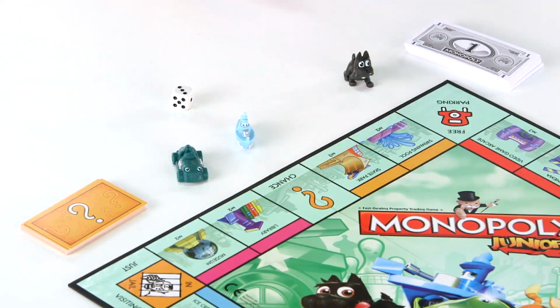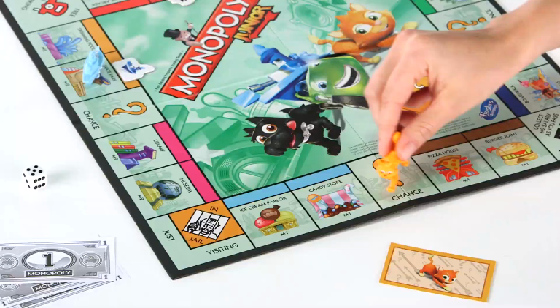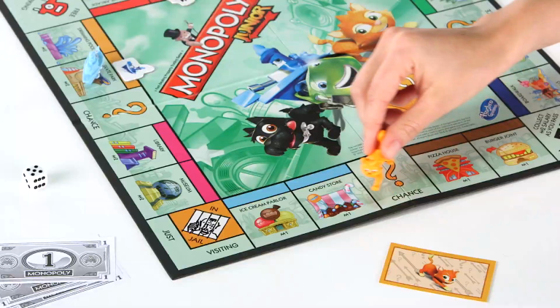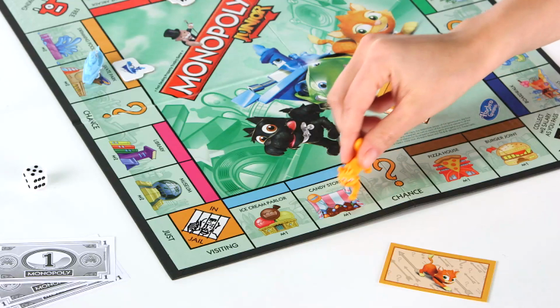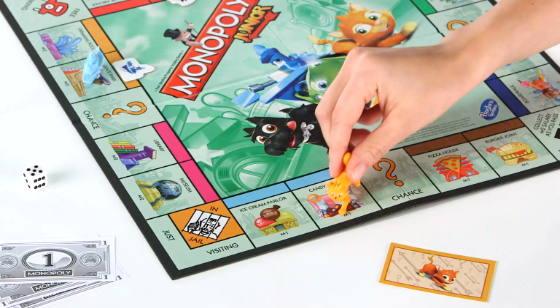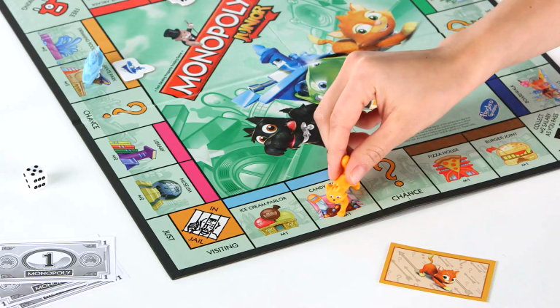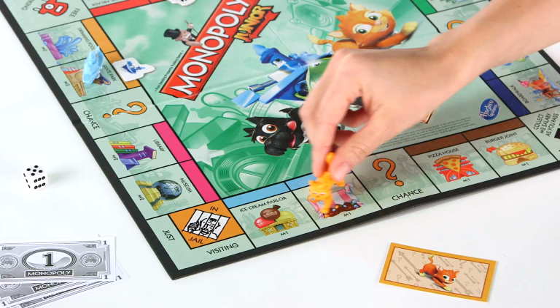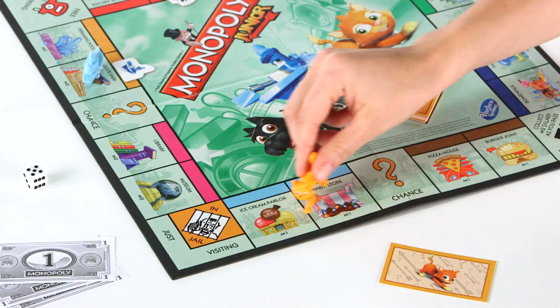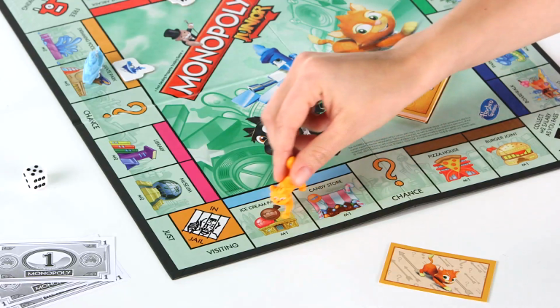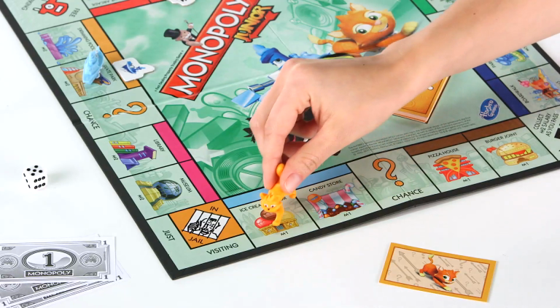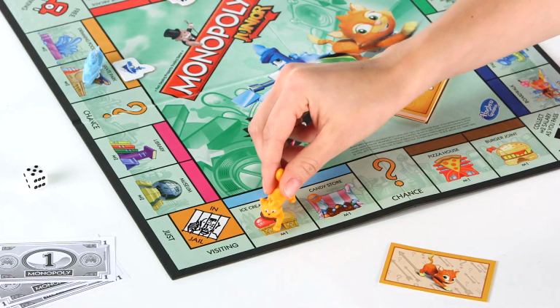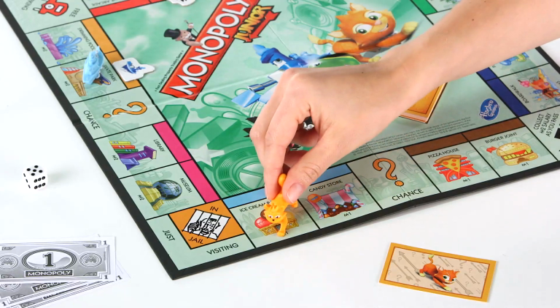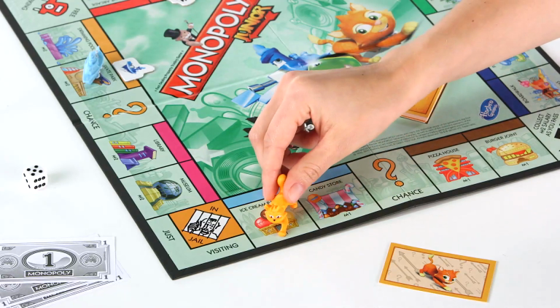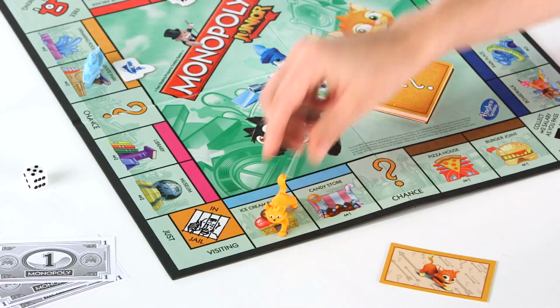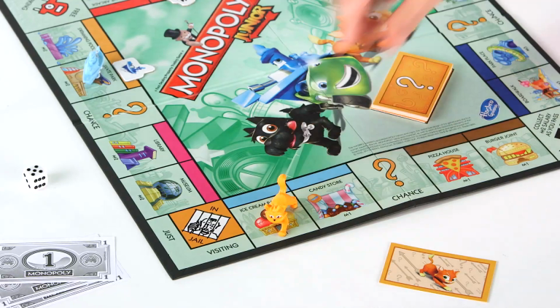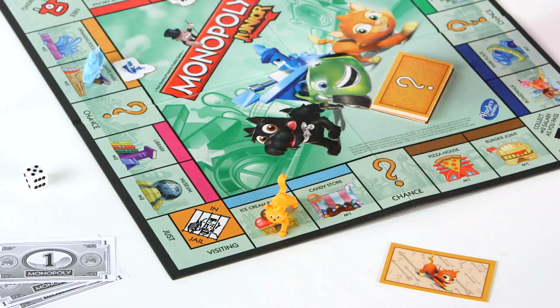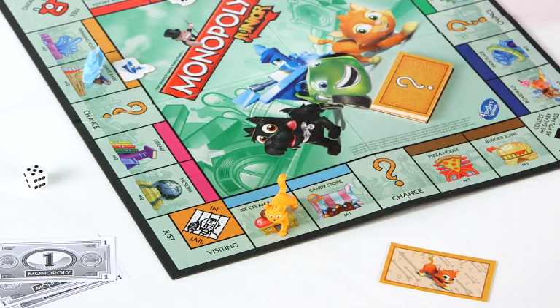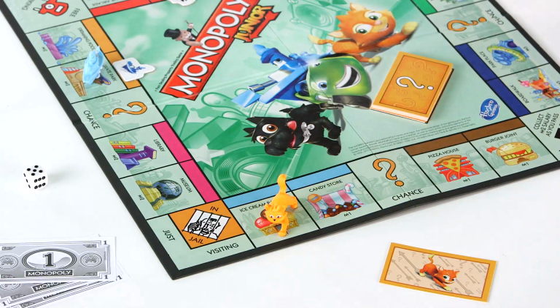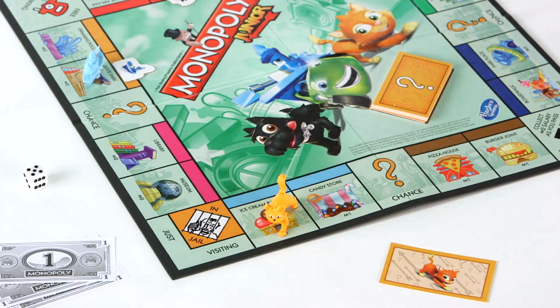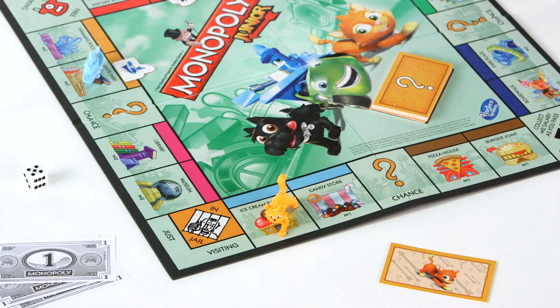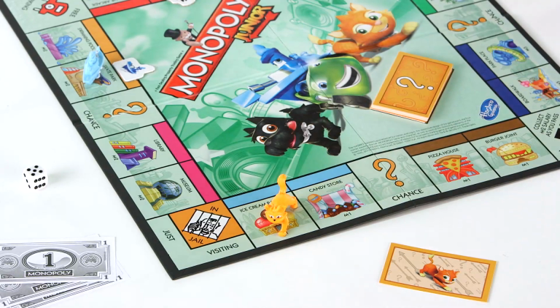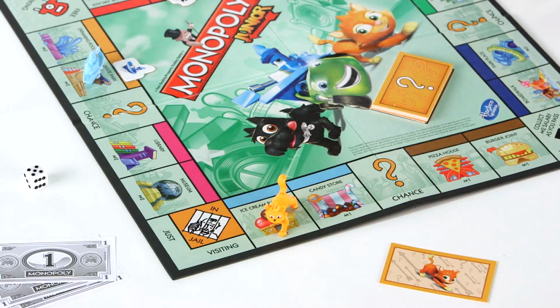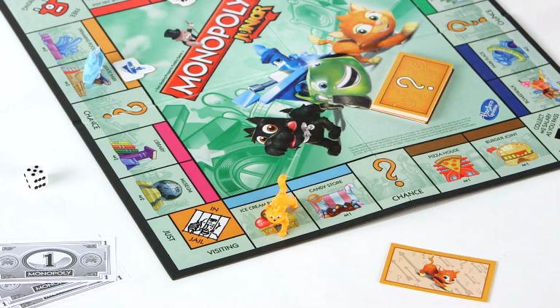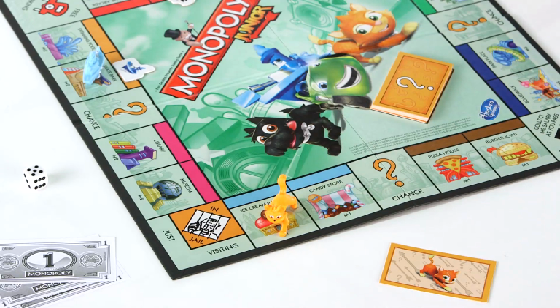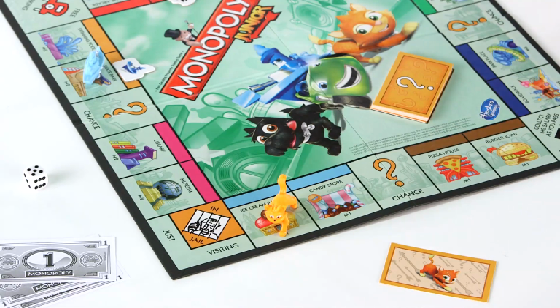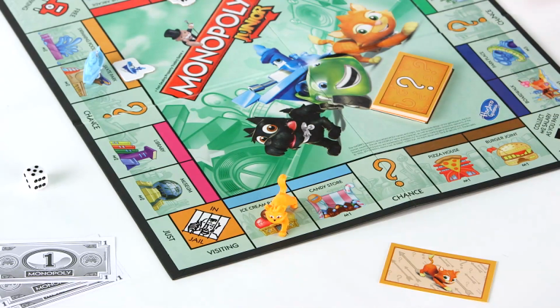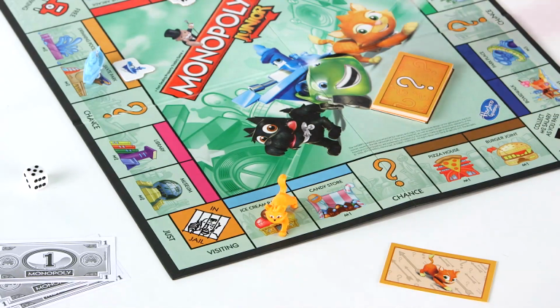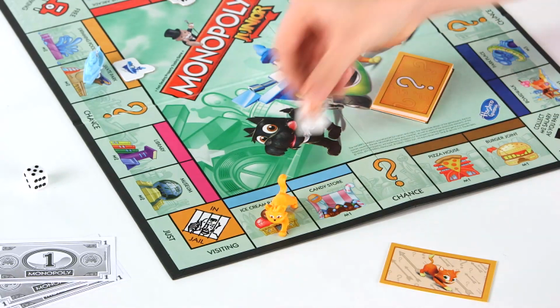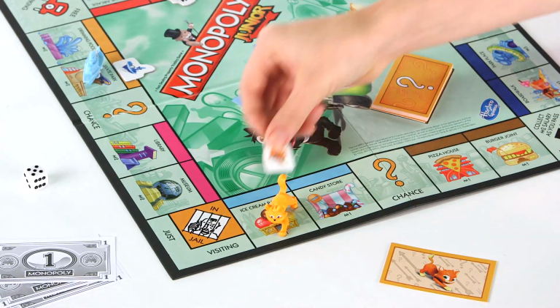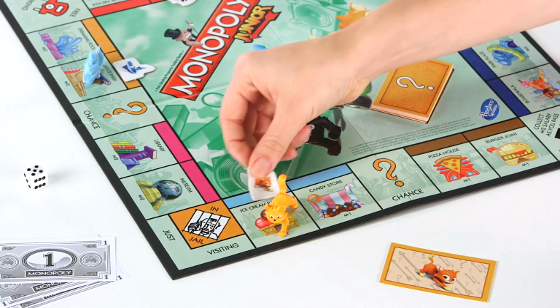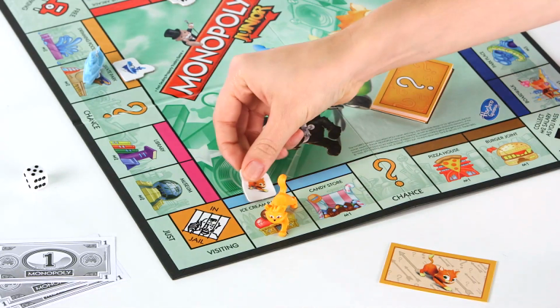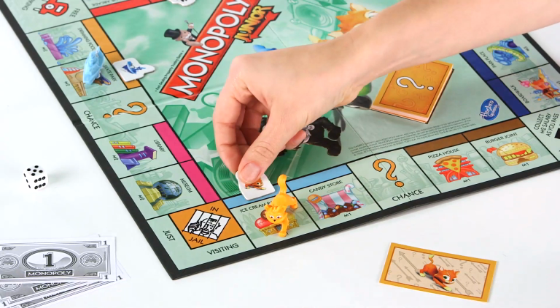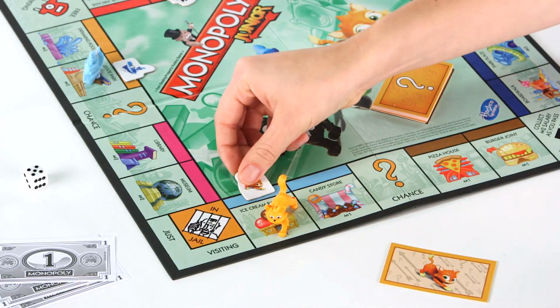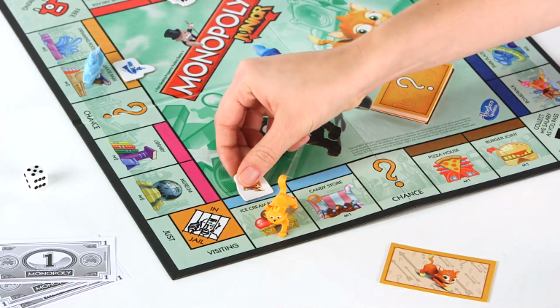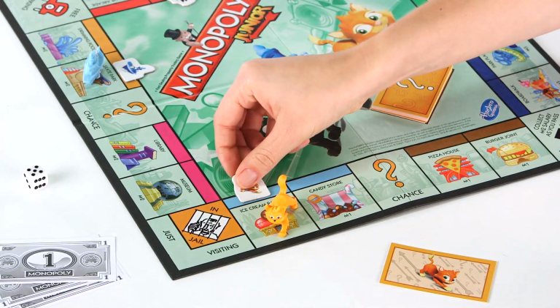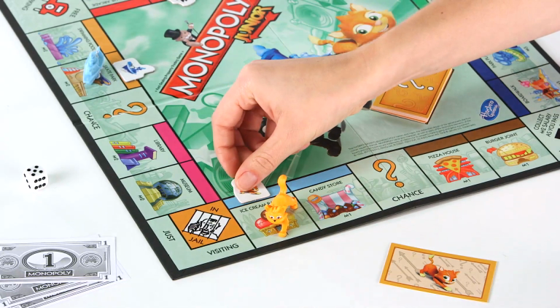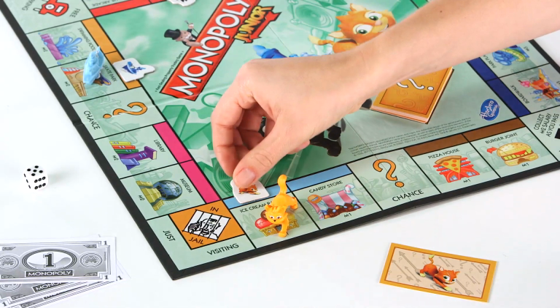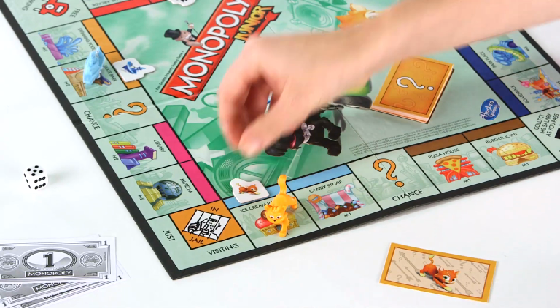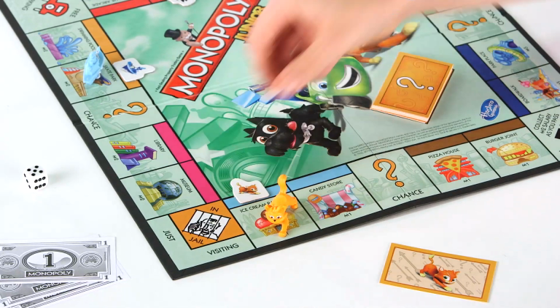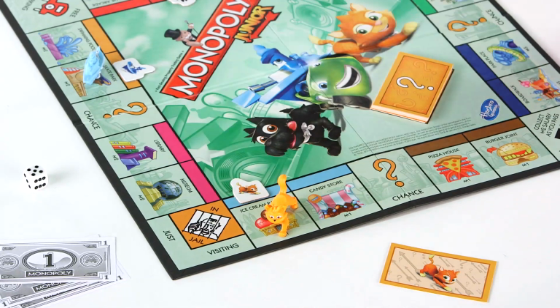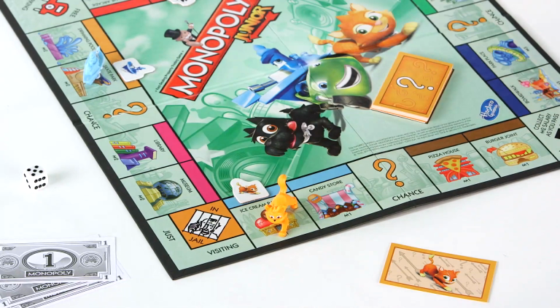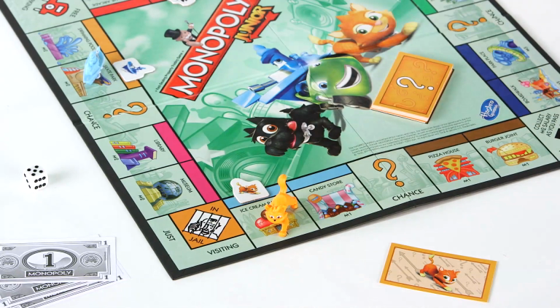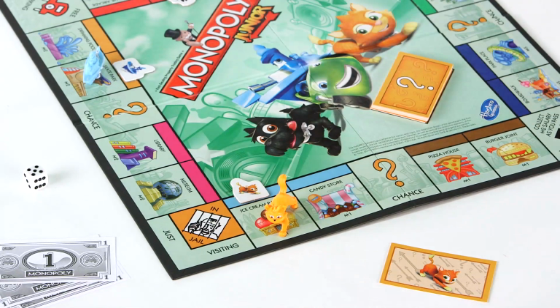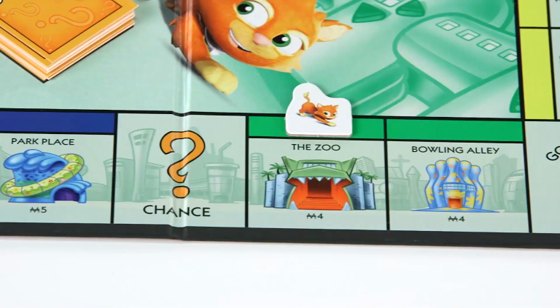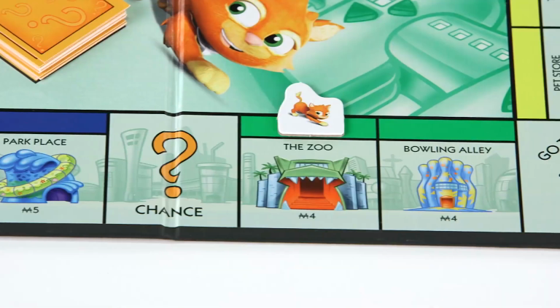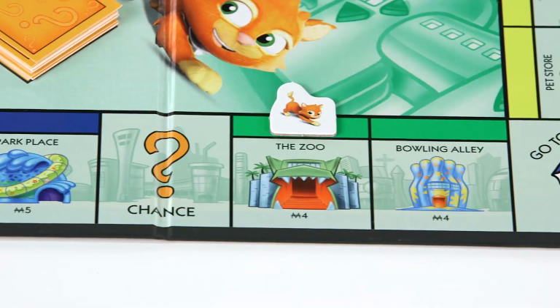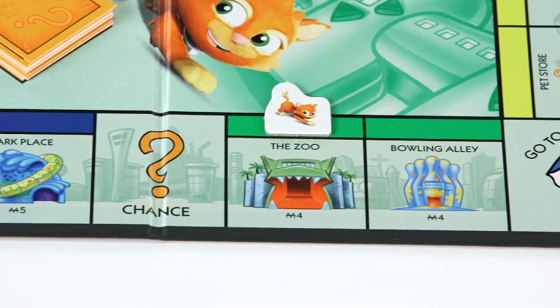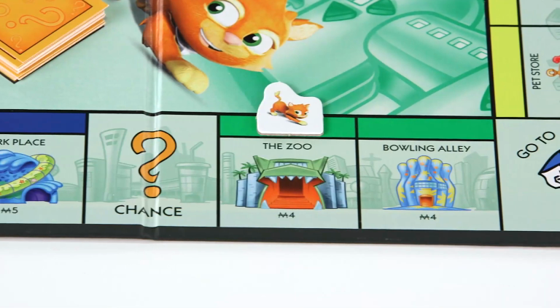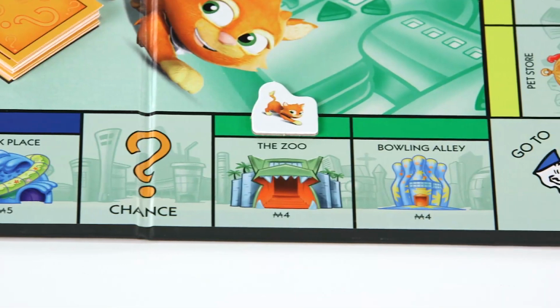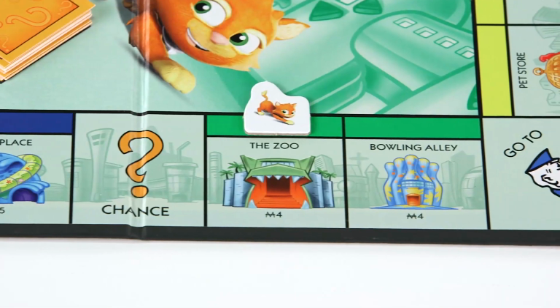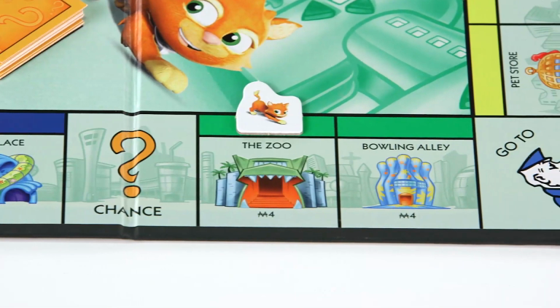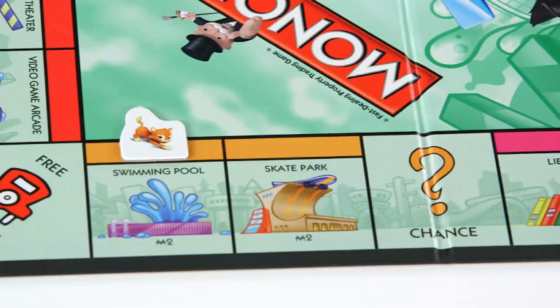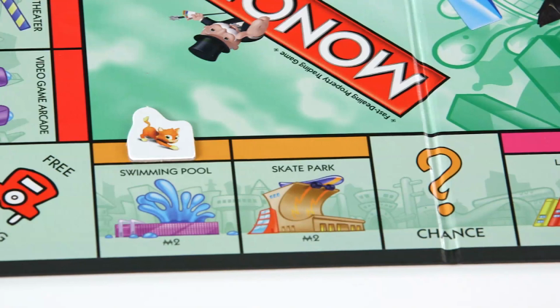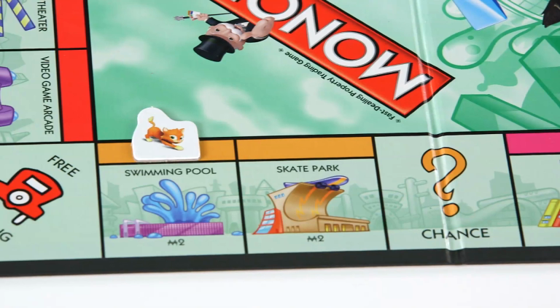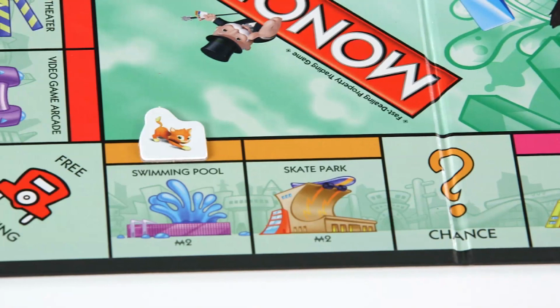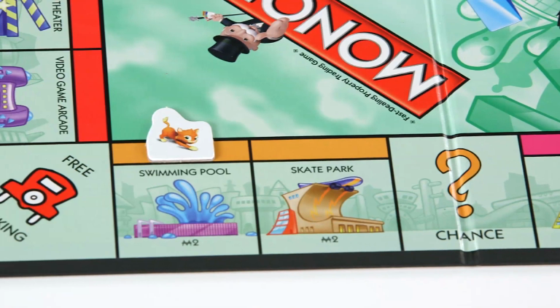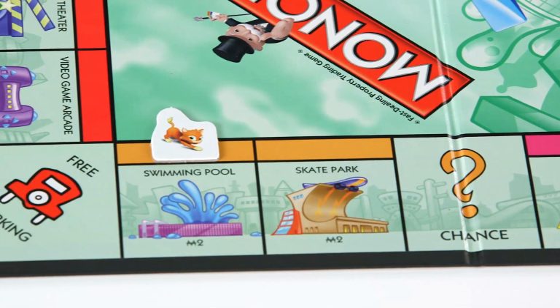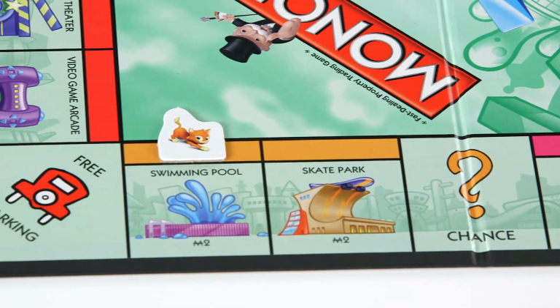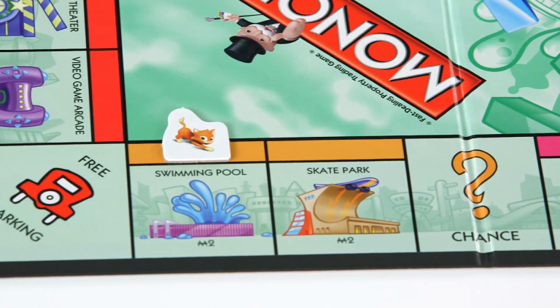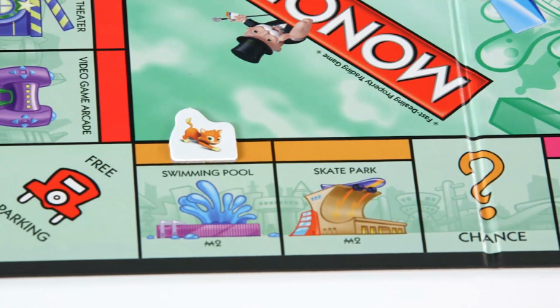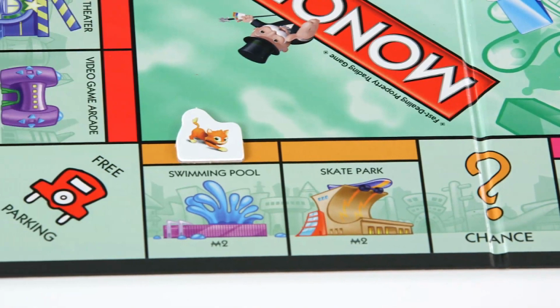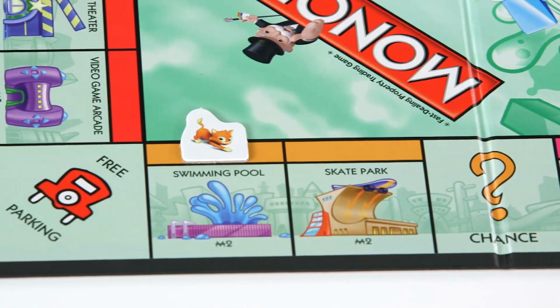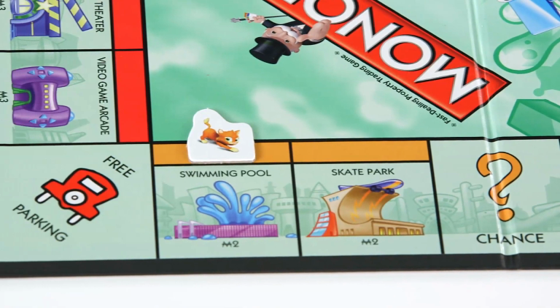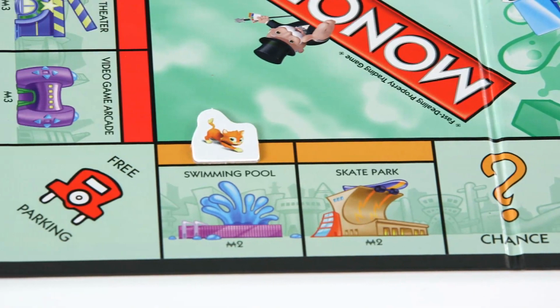Then zoom around the board and buy the fun properties you land on, like the ice cream parlor, the zoo, the swimming pool, and more.